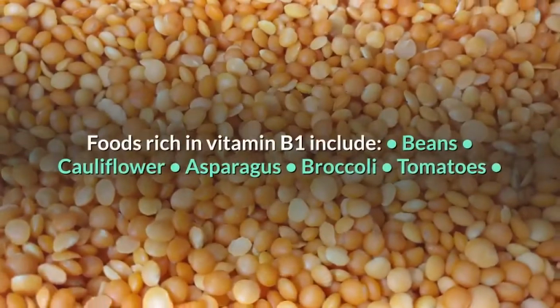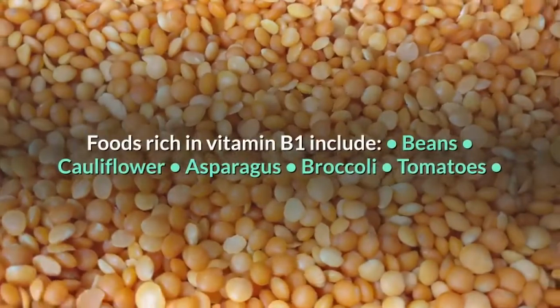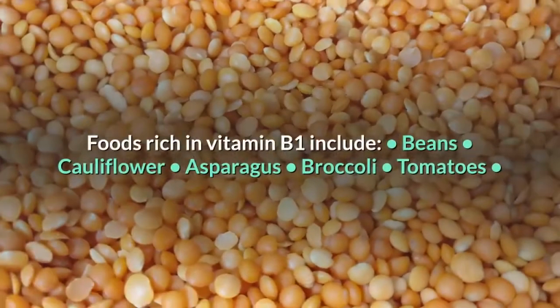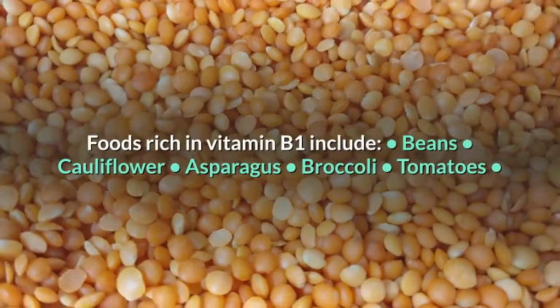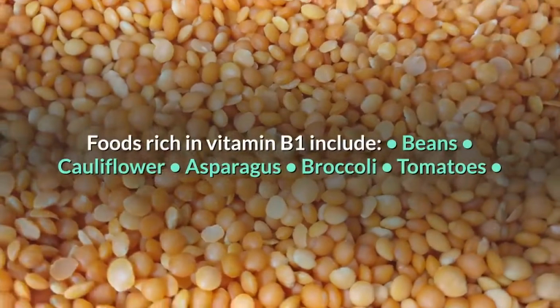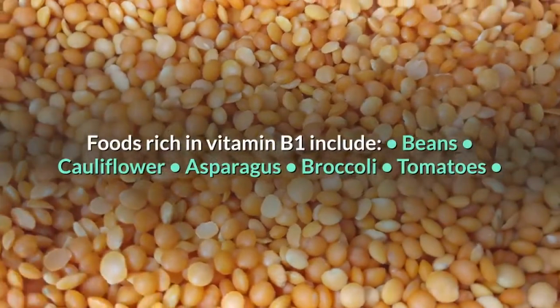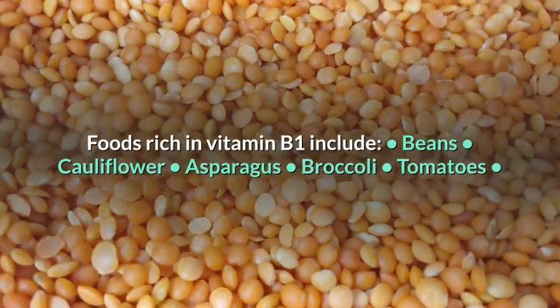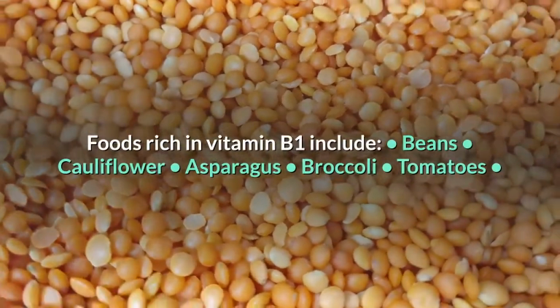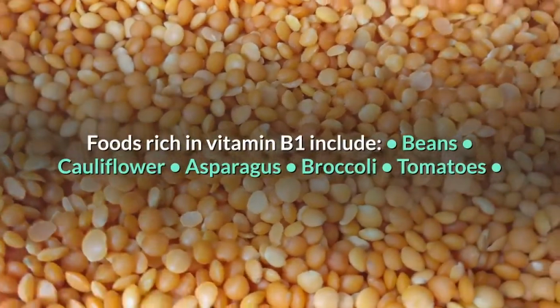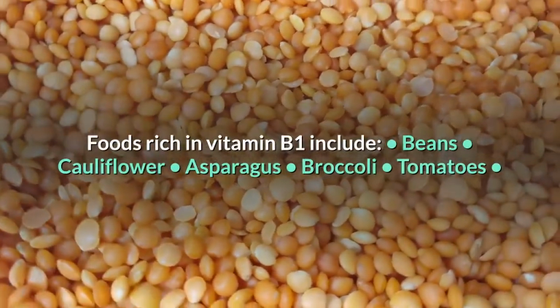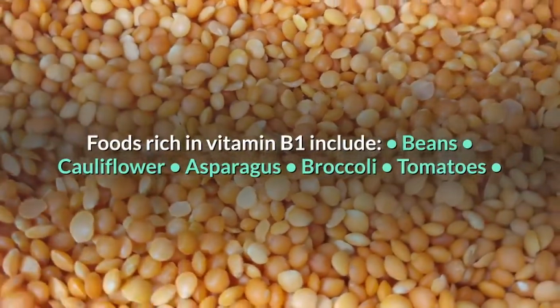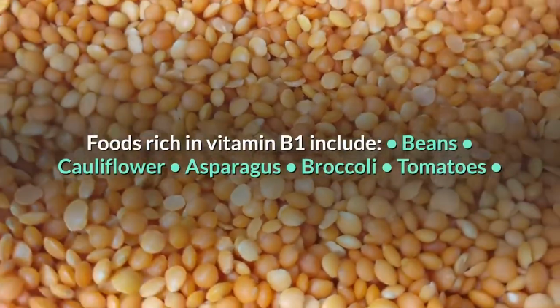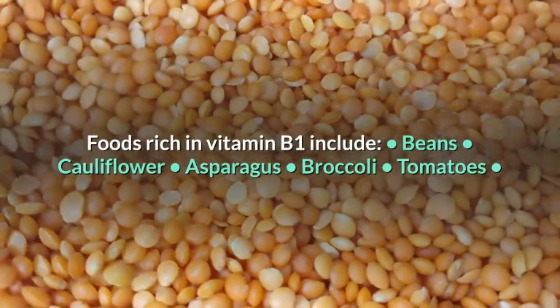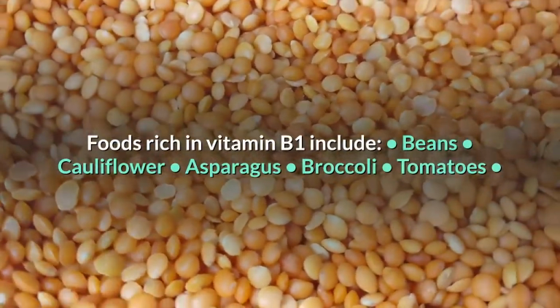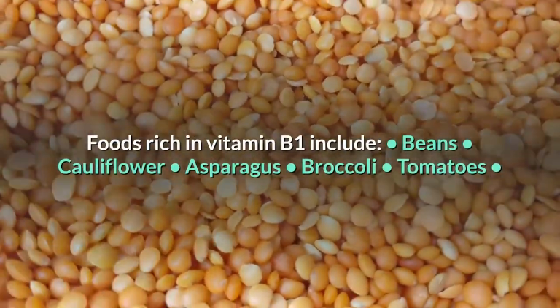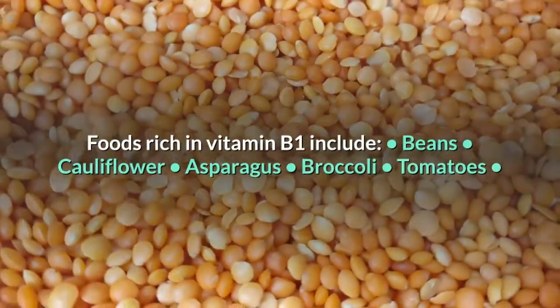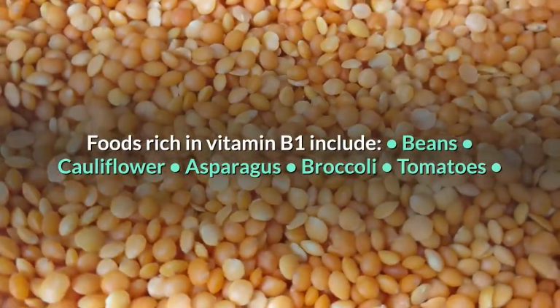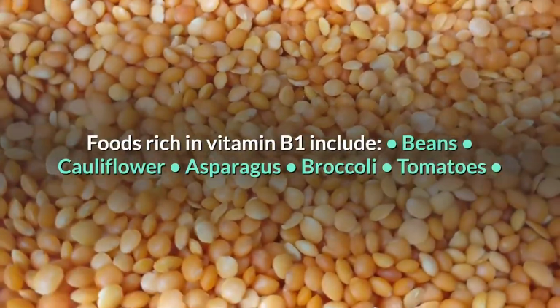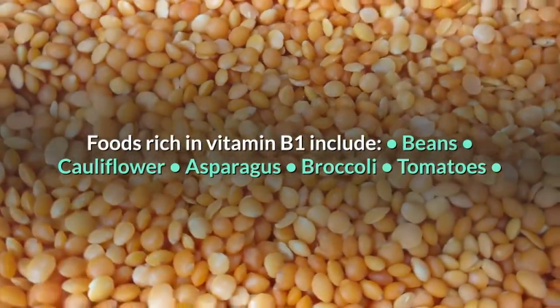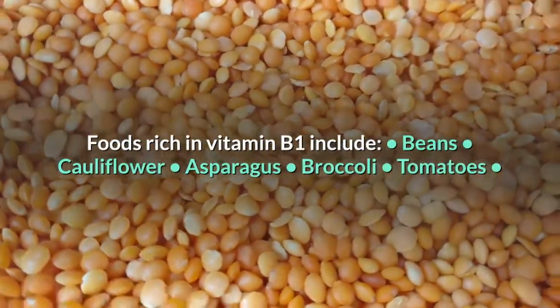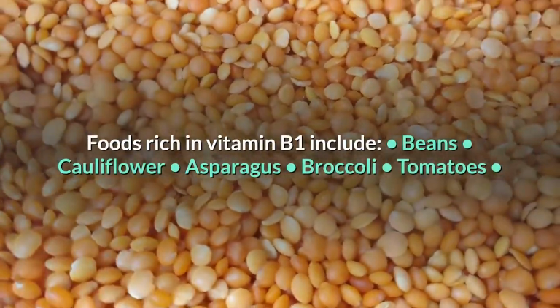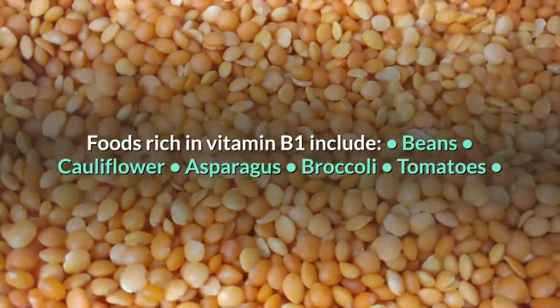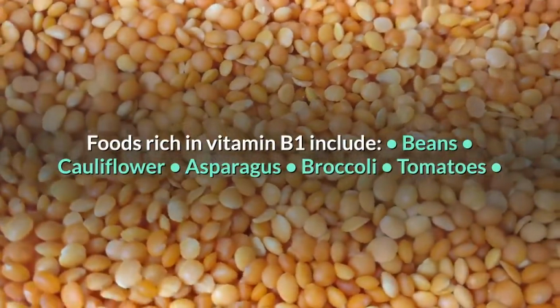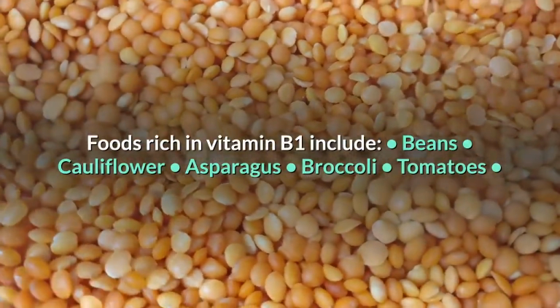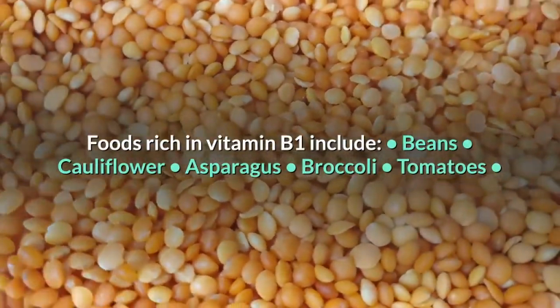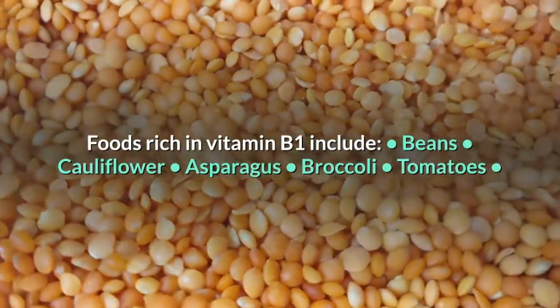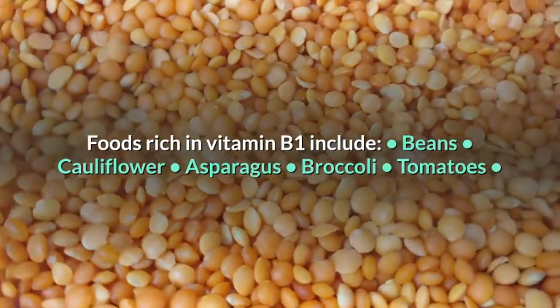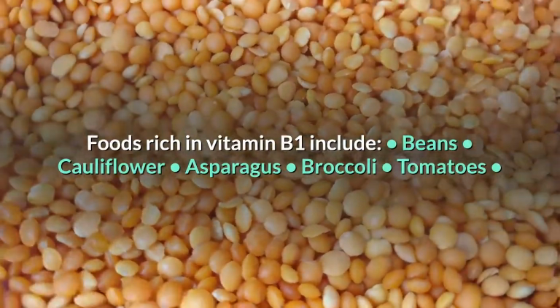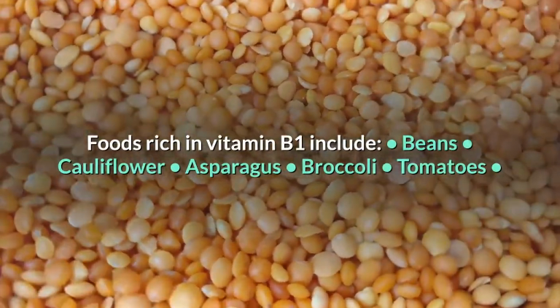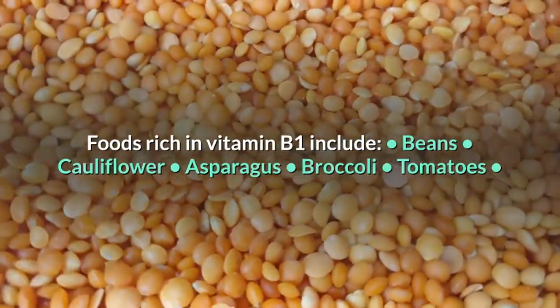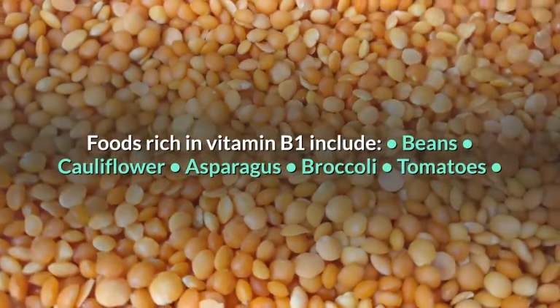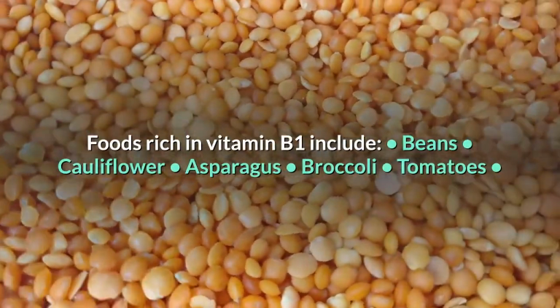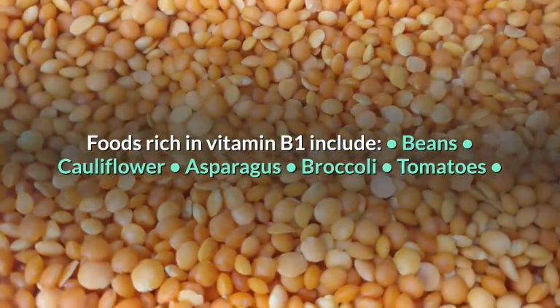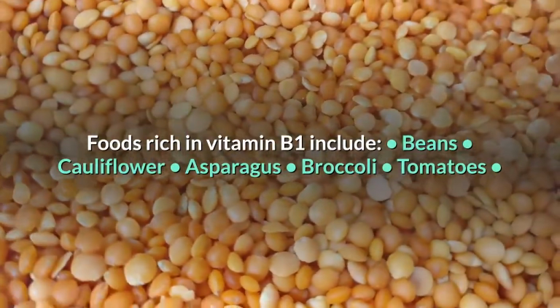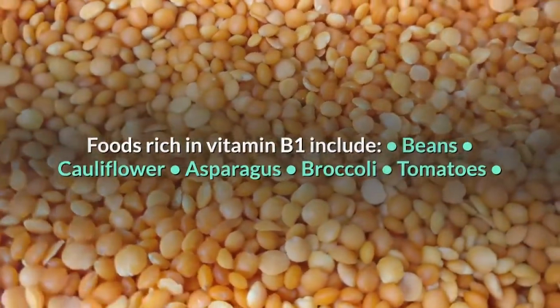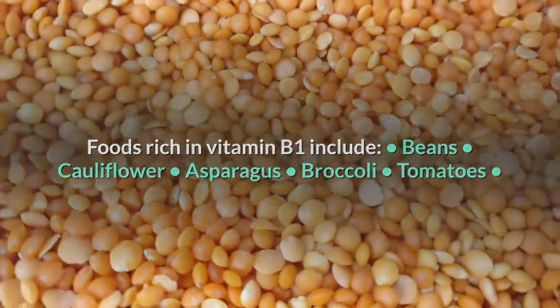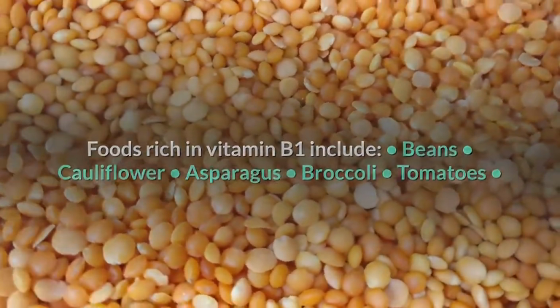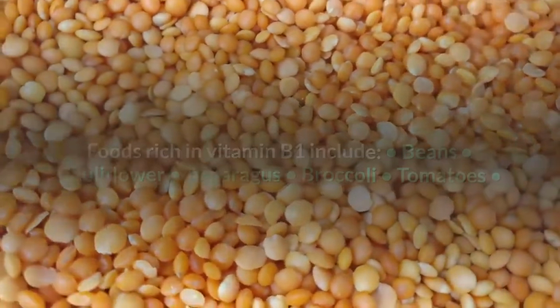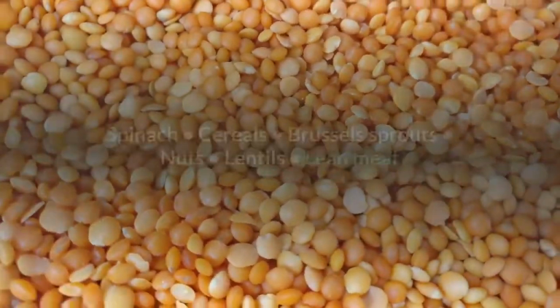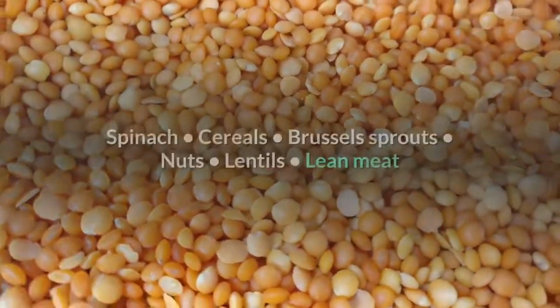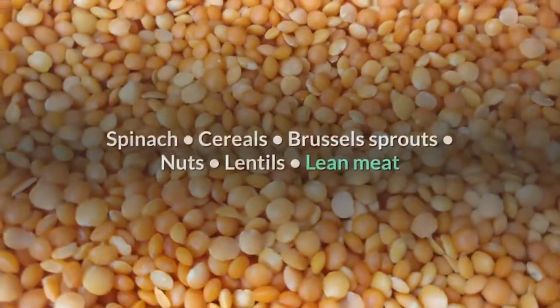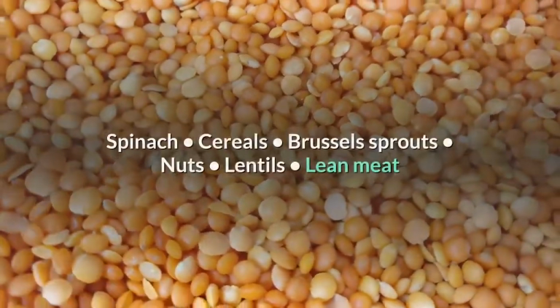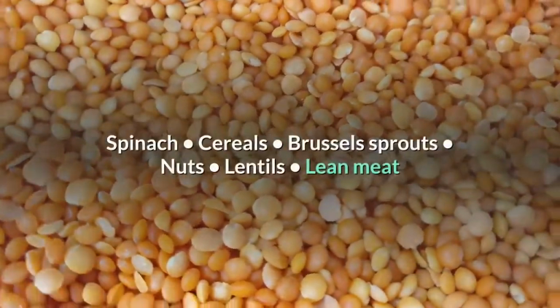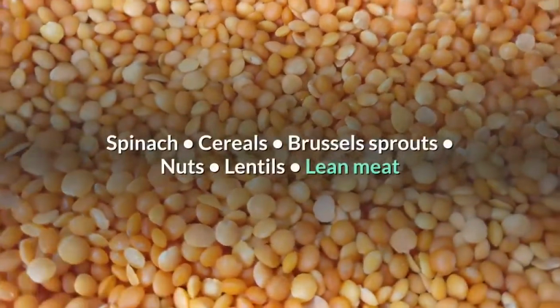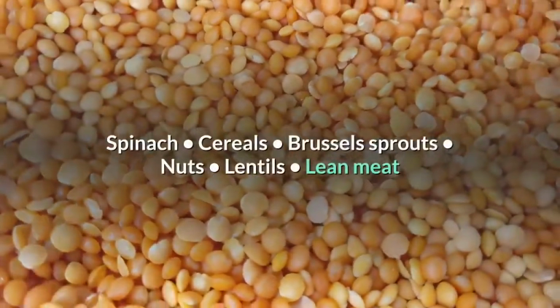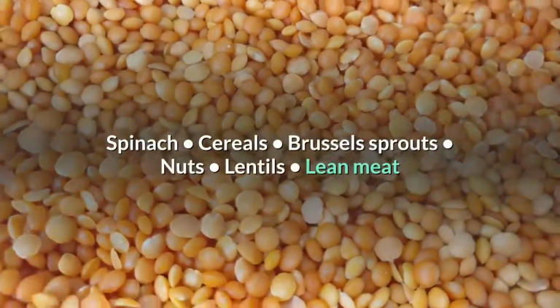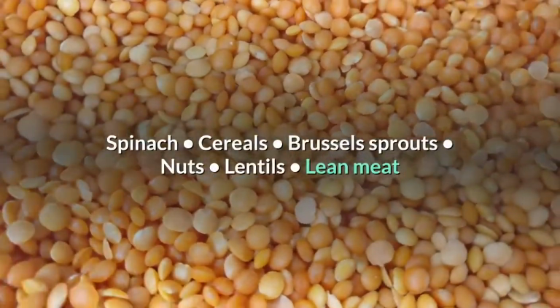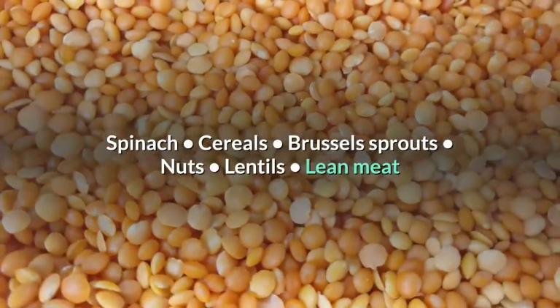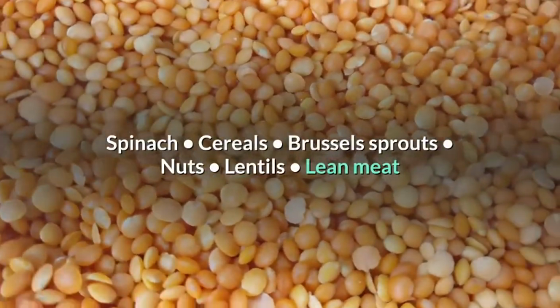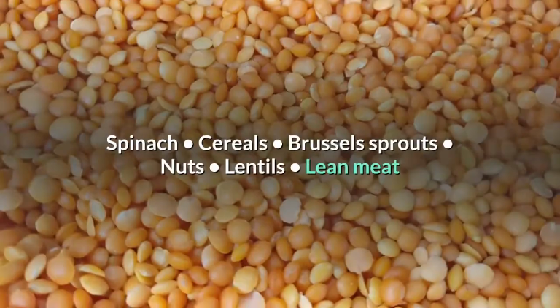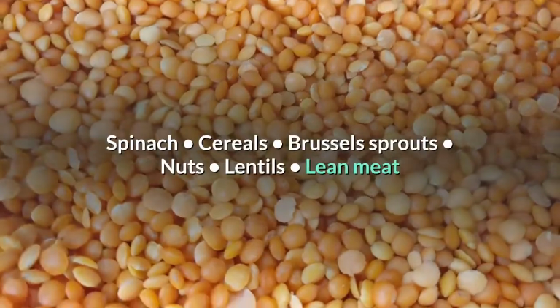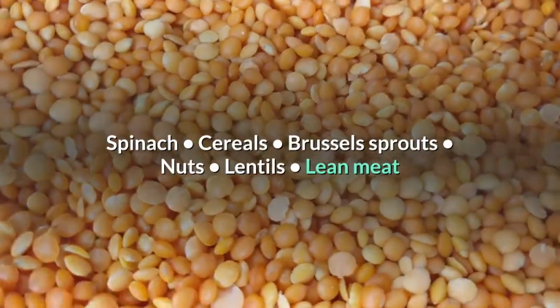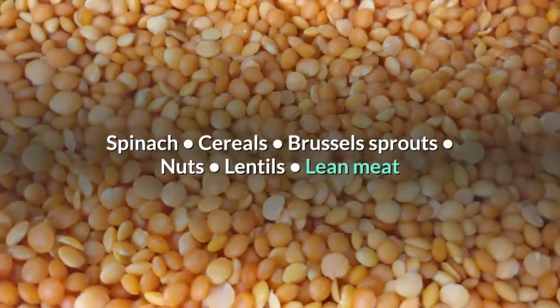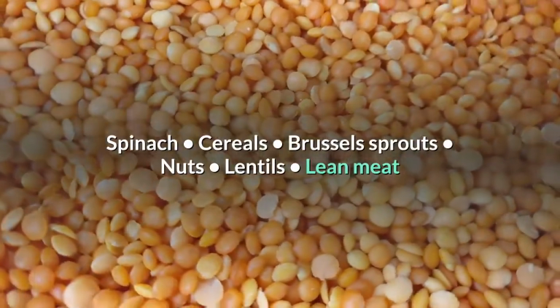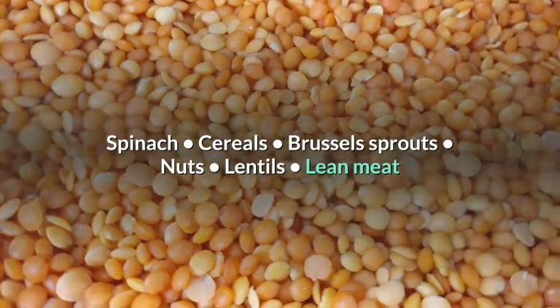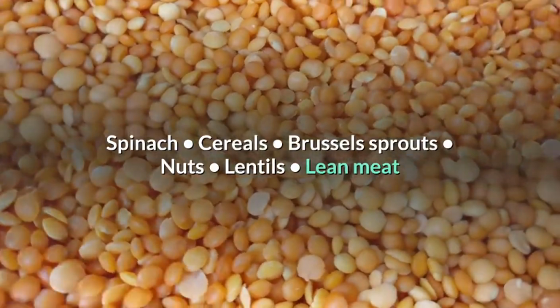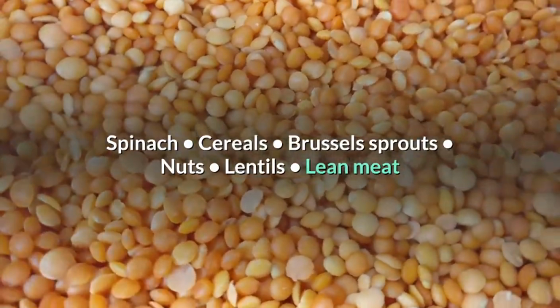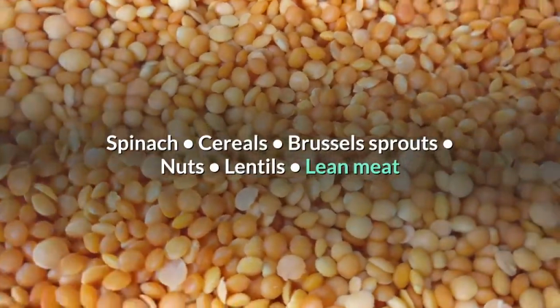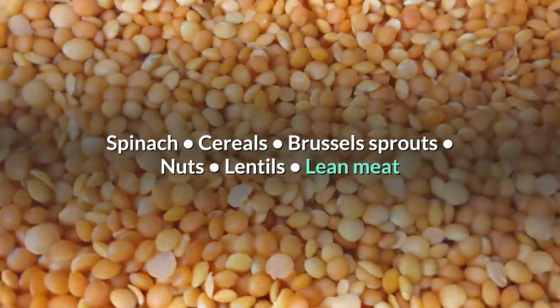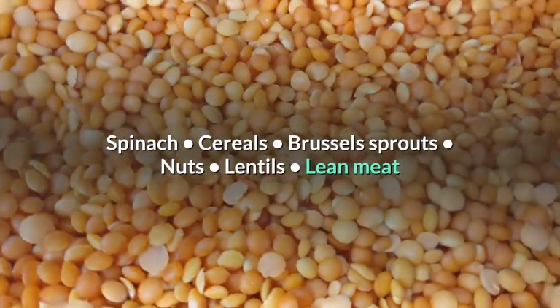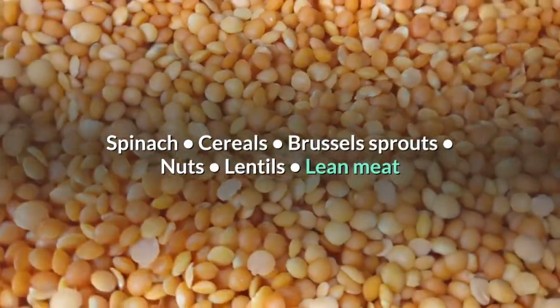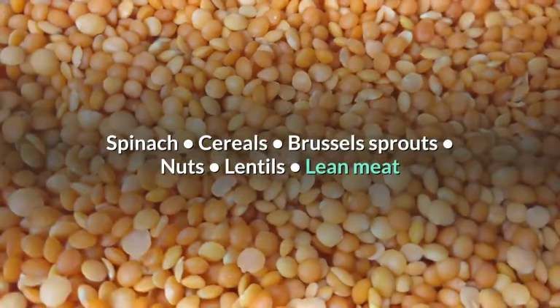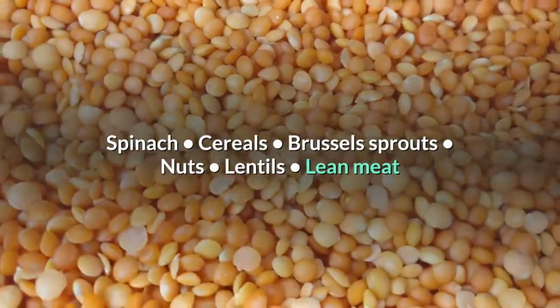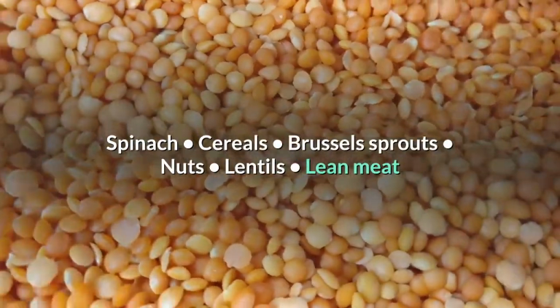Foods rich in vitamin B1 include beans, cauliflower, asparagus, broccoli, tomatoes, spinach, cereals, Brussels sprouts, nuts, lentils, and lean meat.